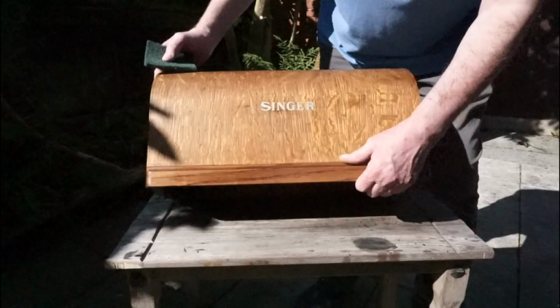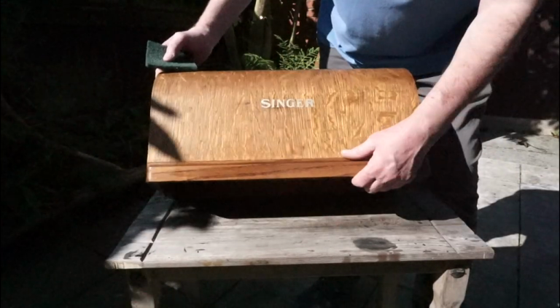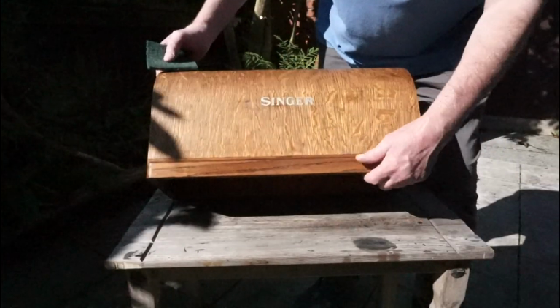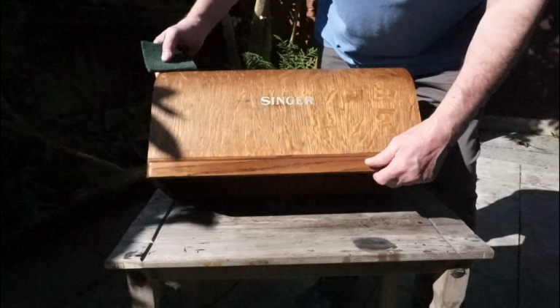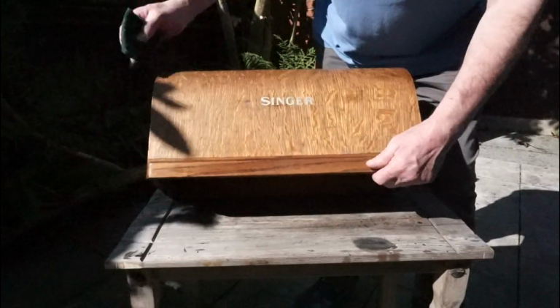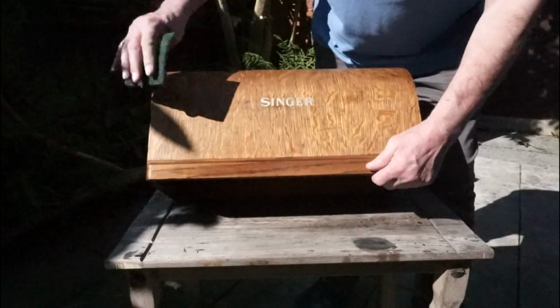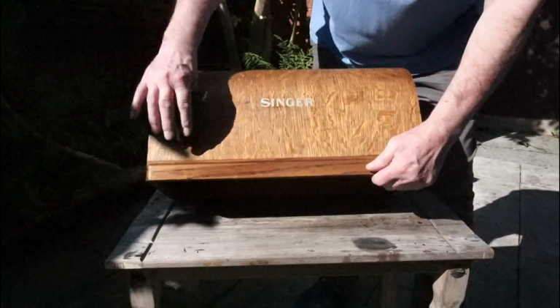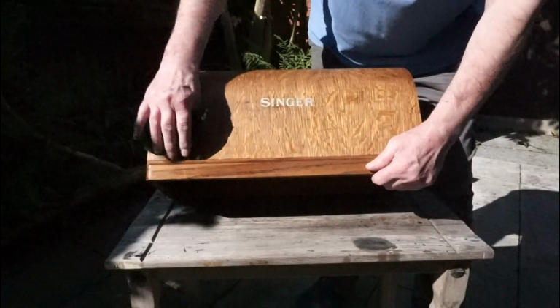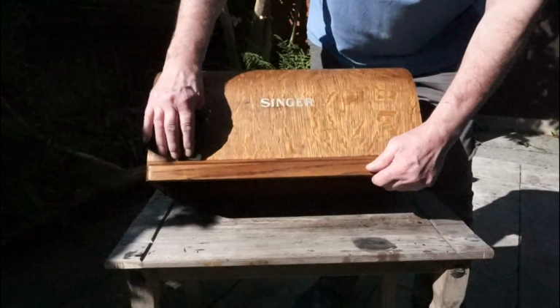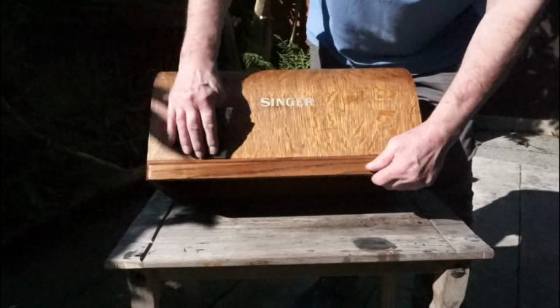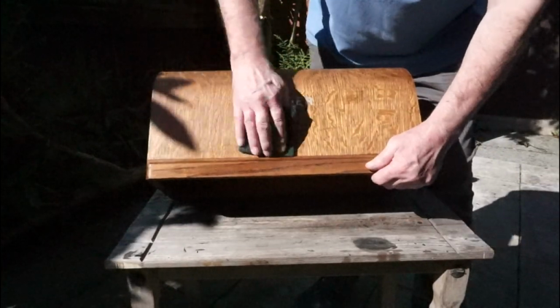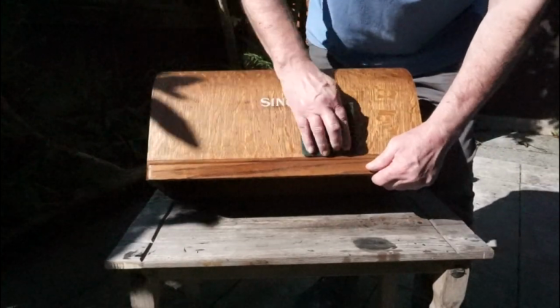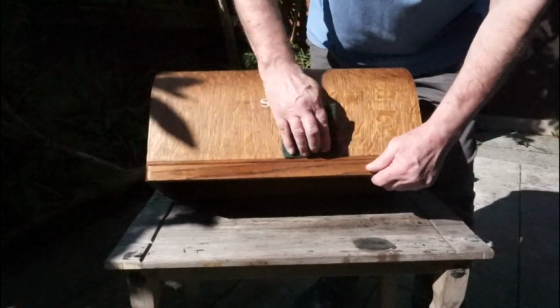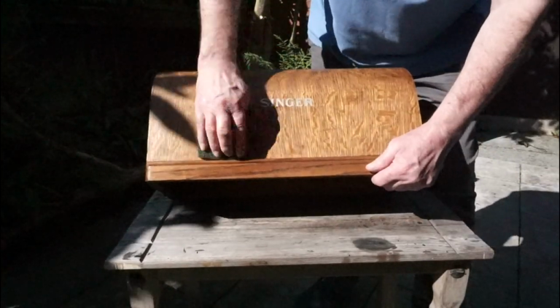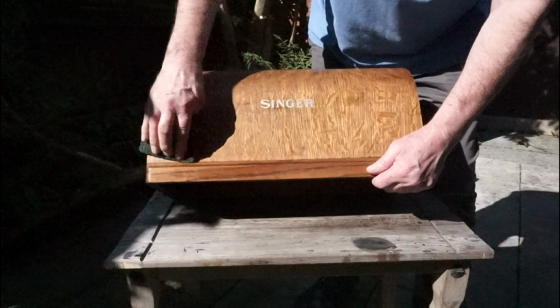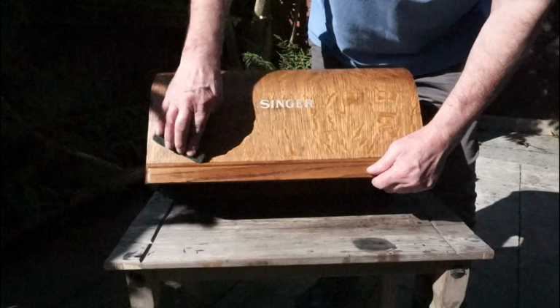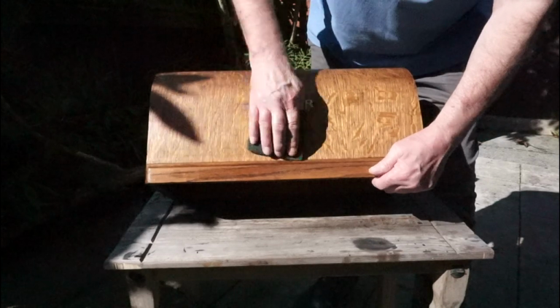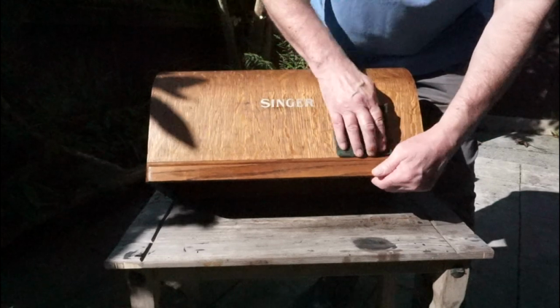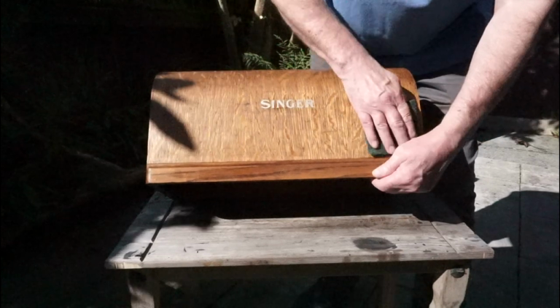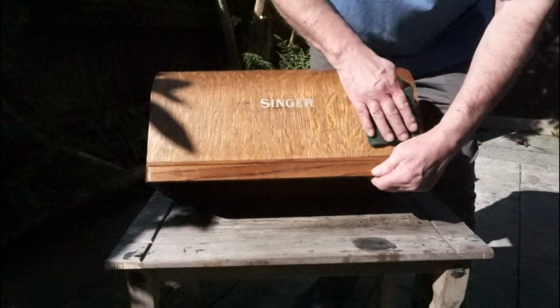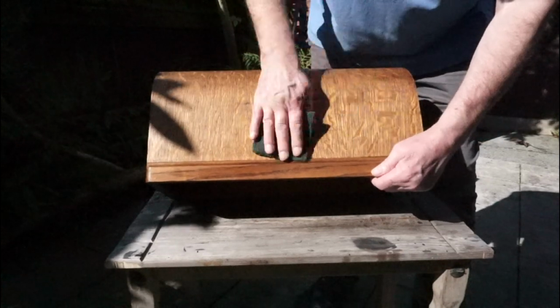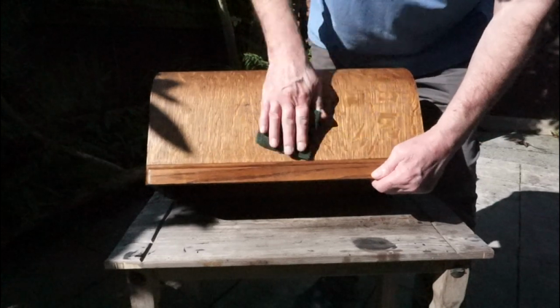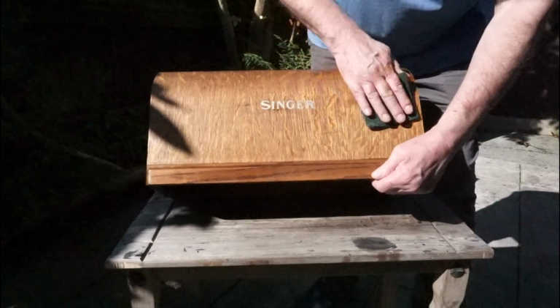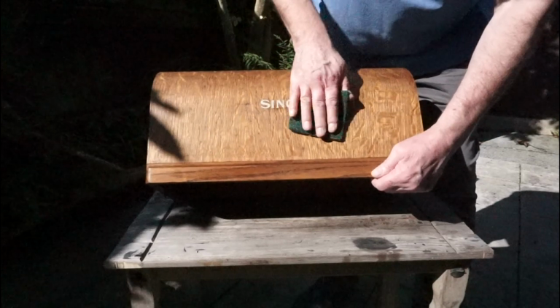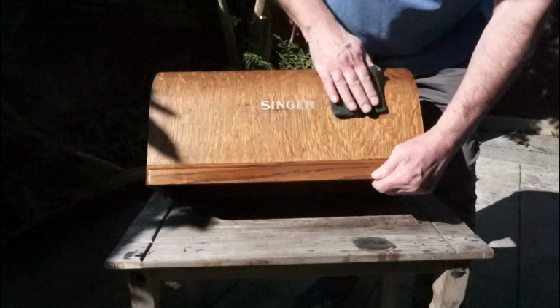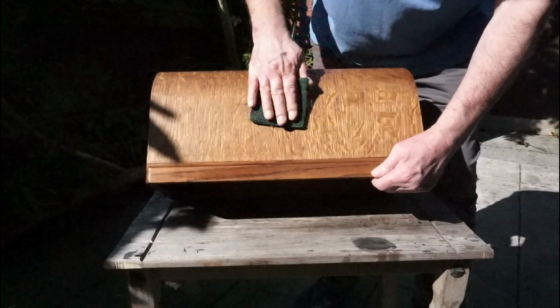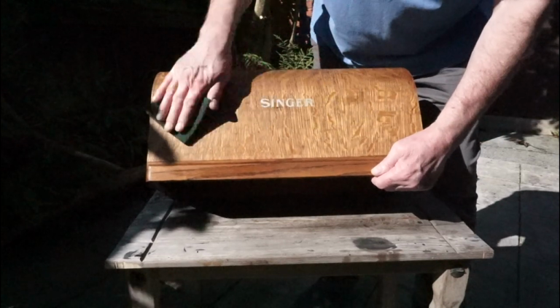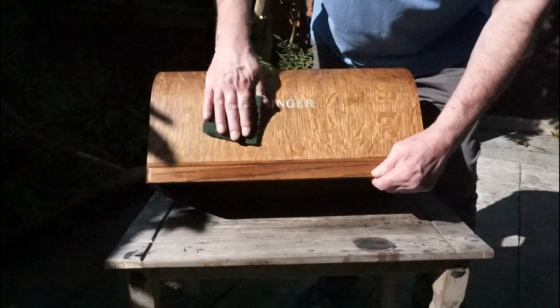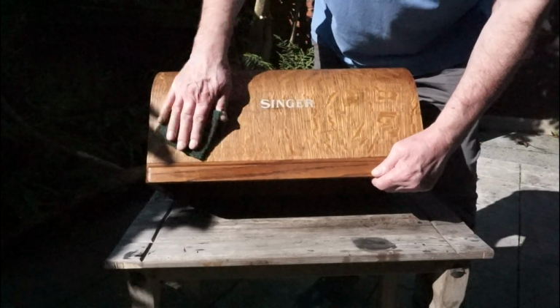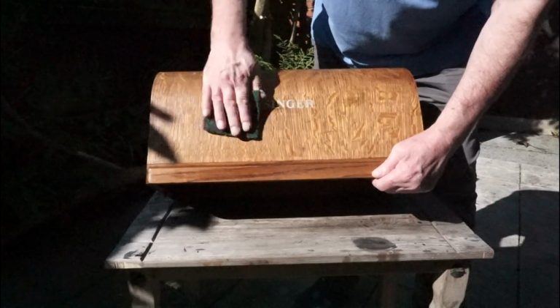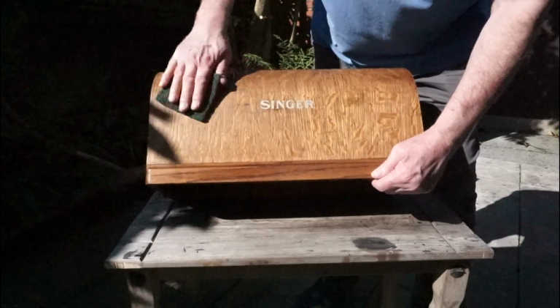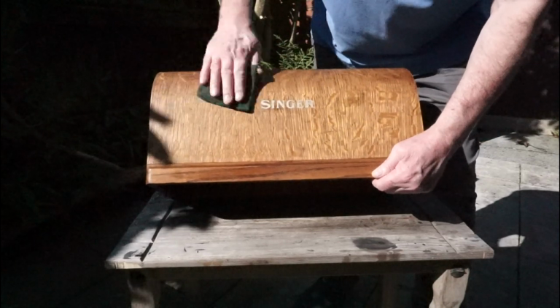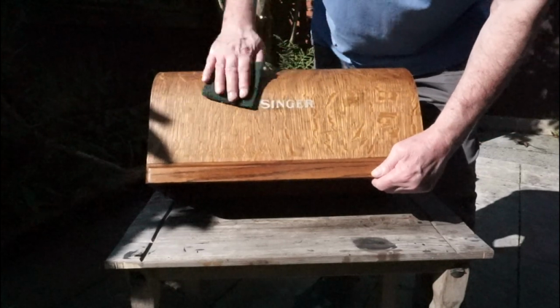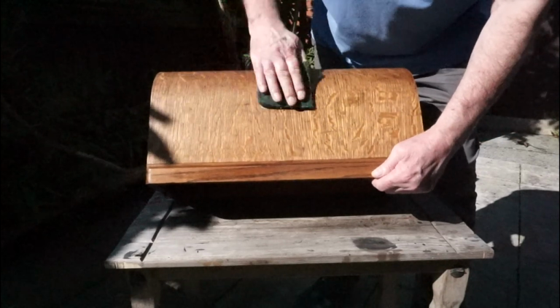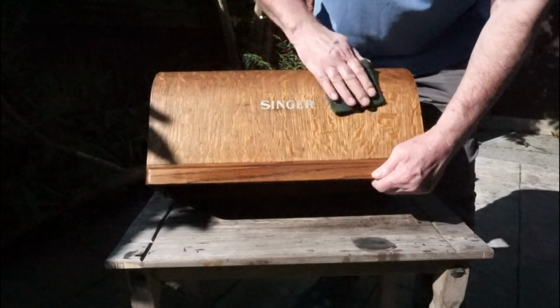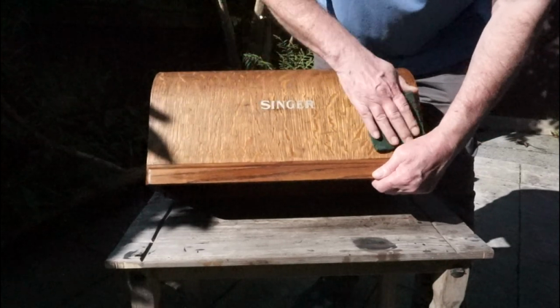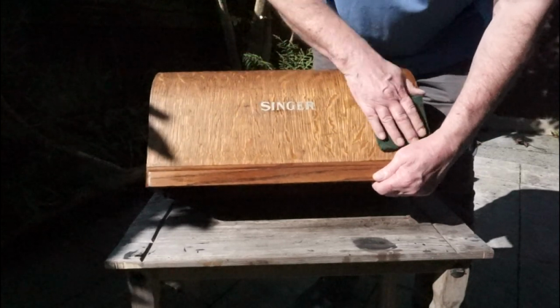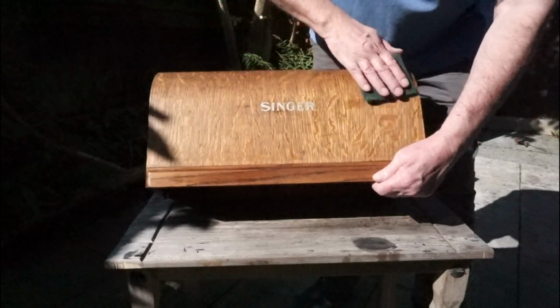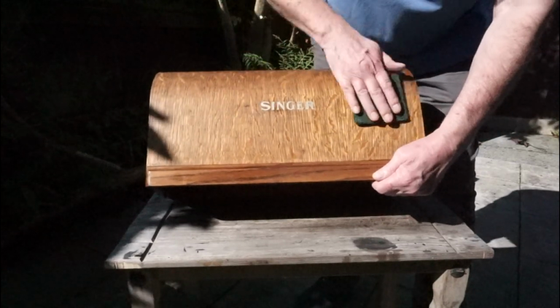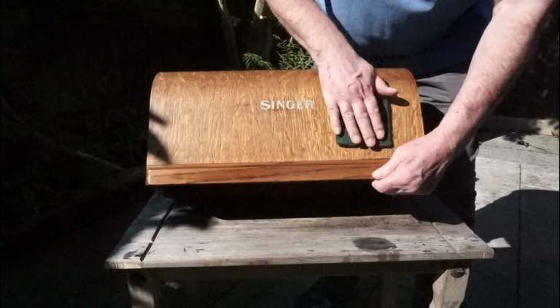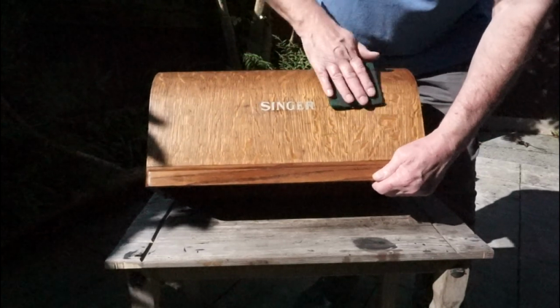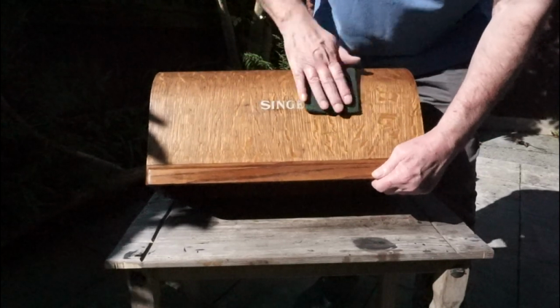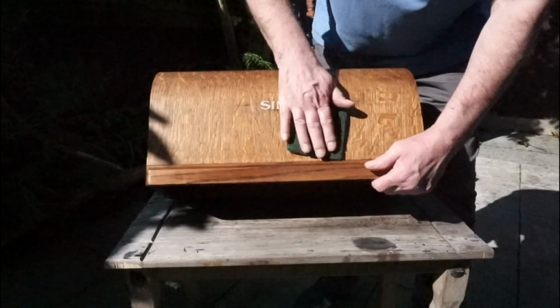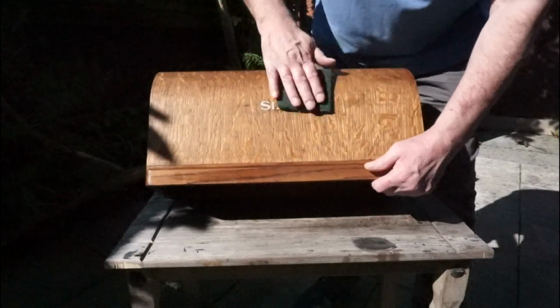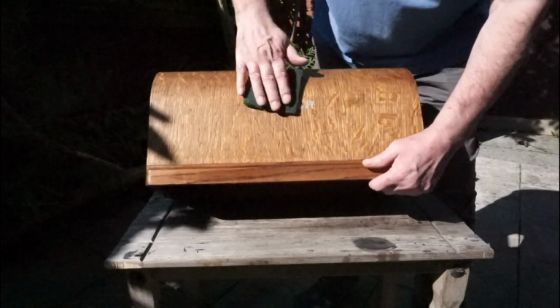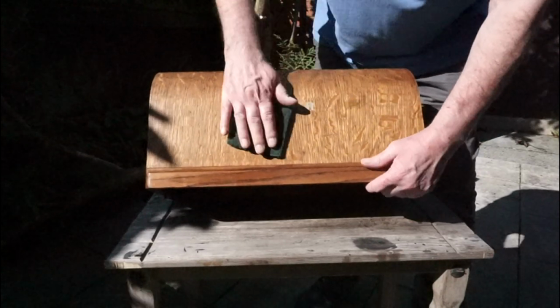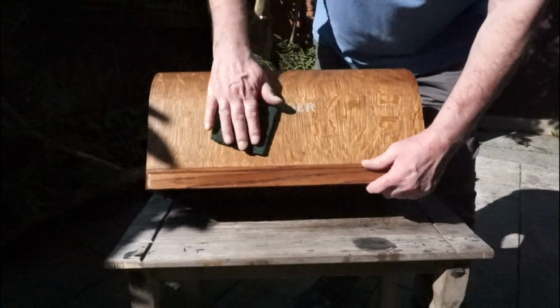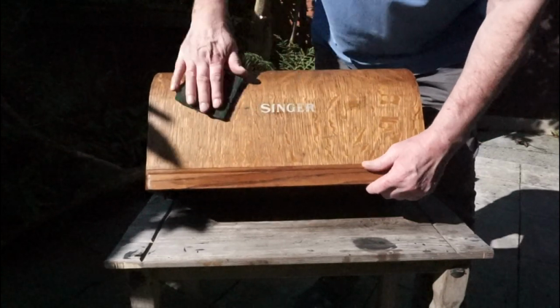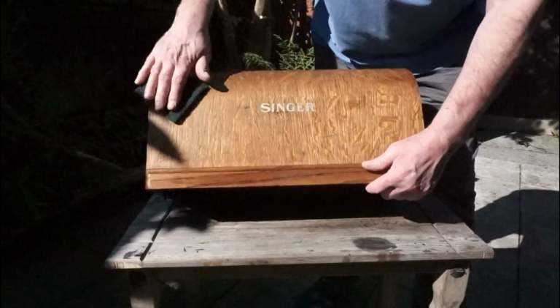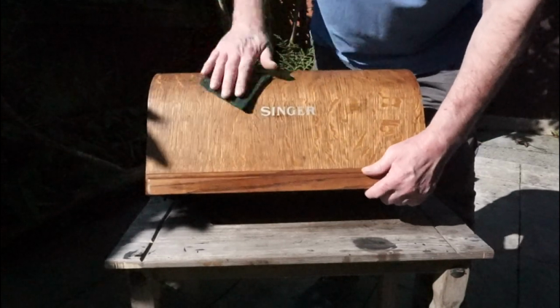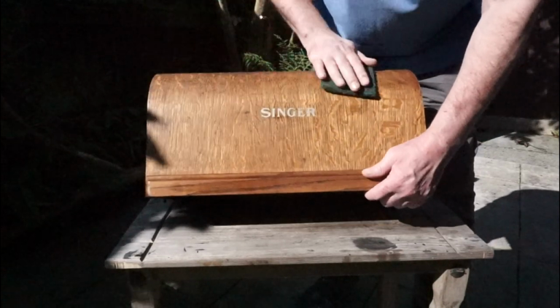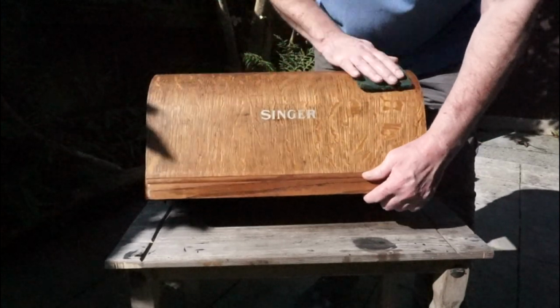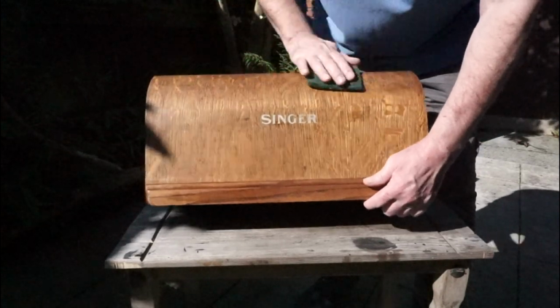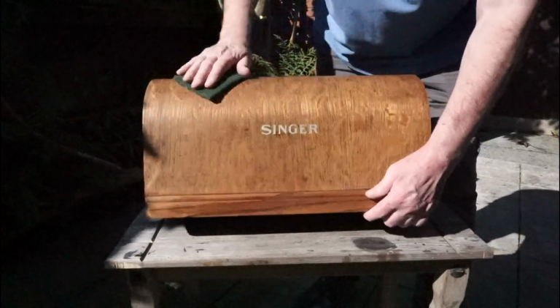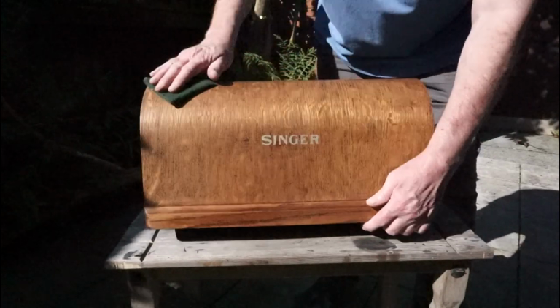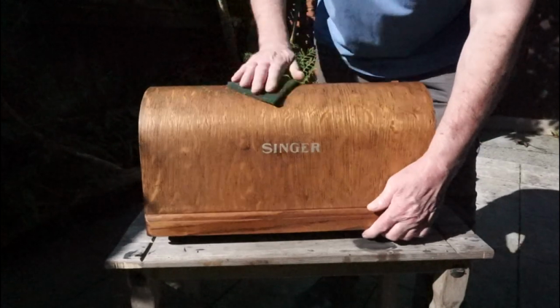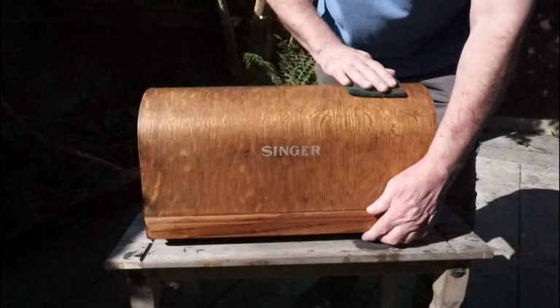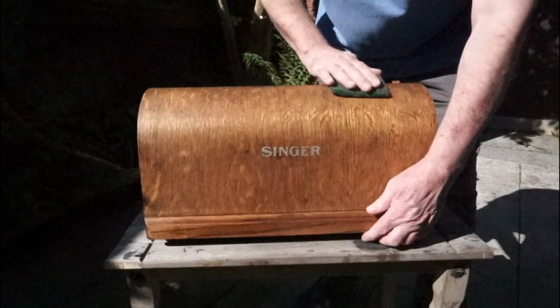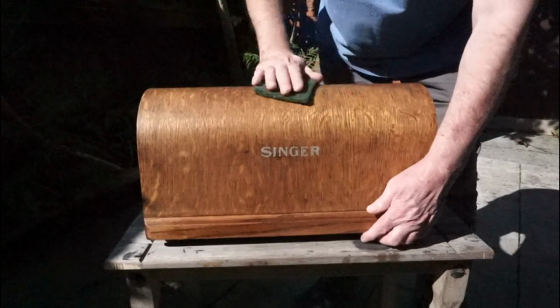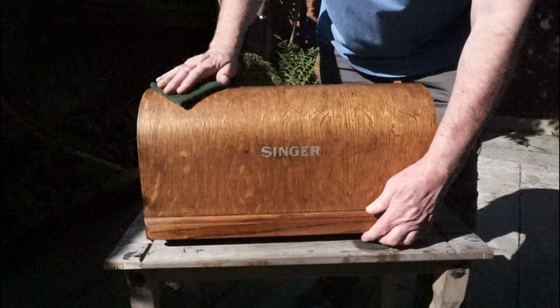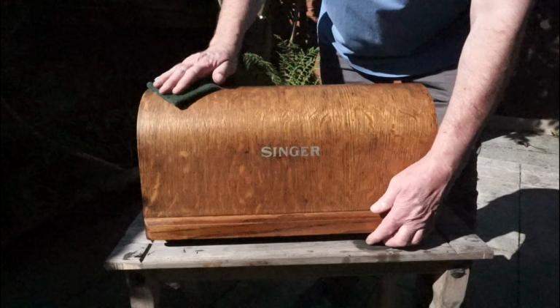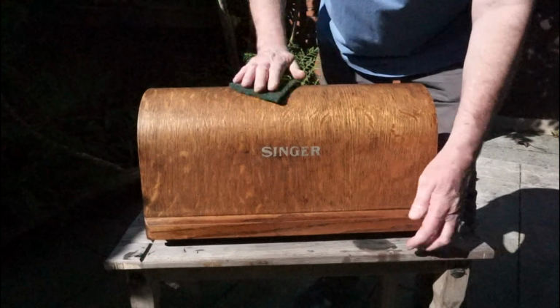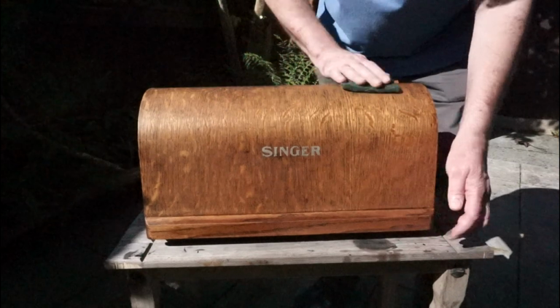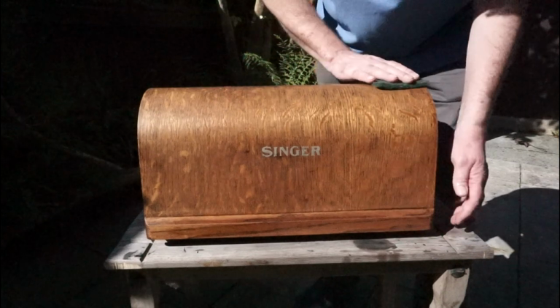Once dry, you may find that the wood dye has also lifted the grain again, so go over with the scotch brite again and dust it clean.